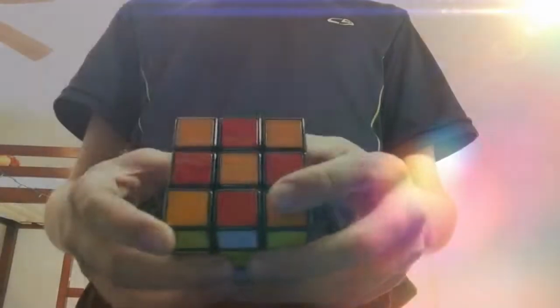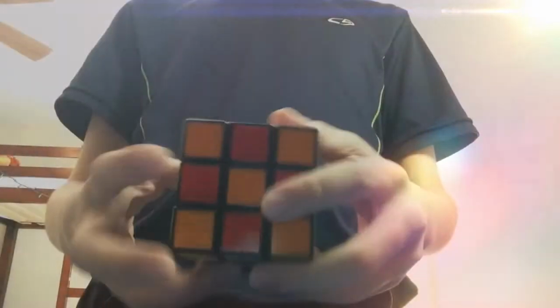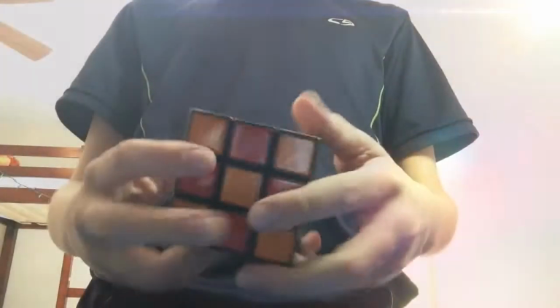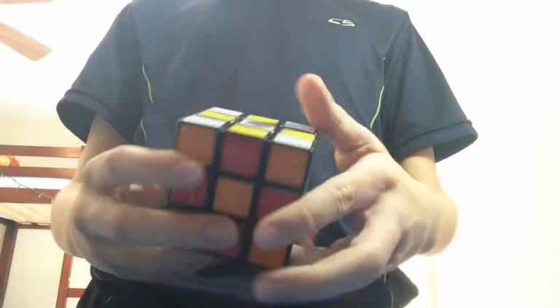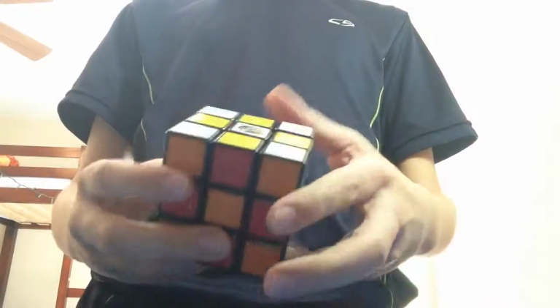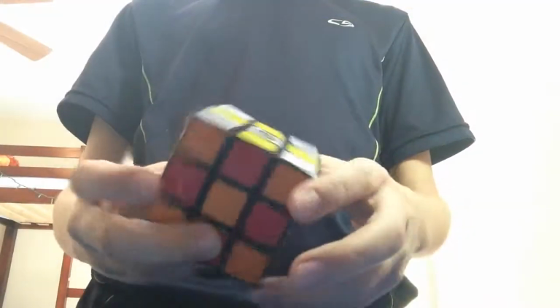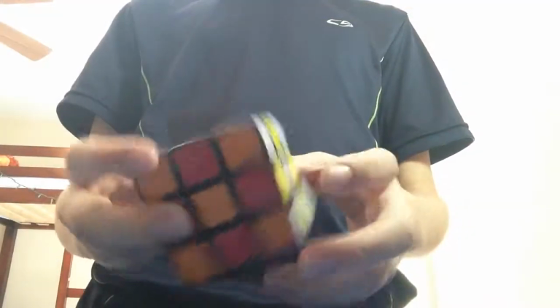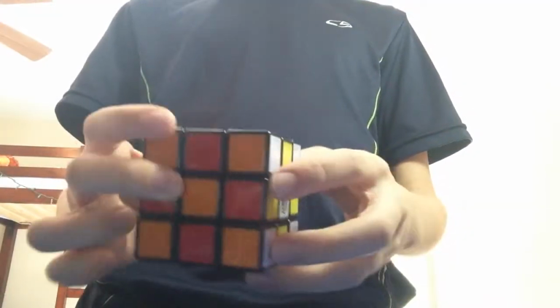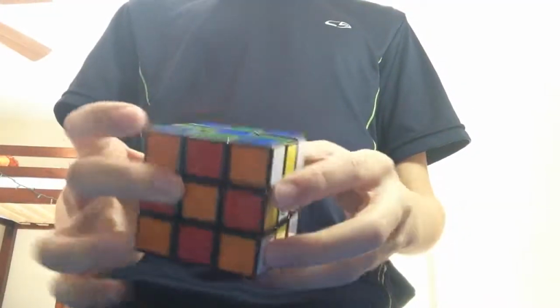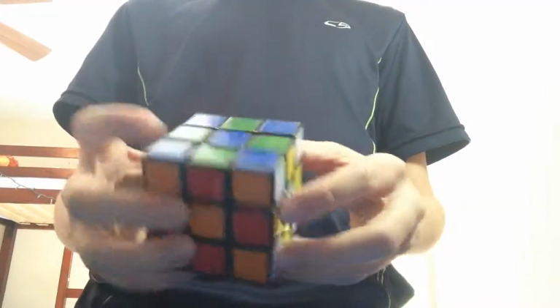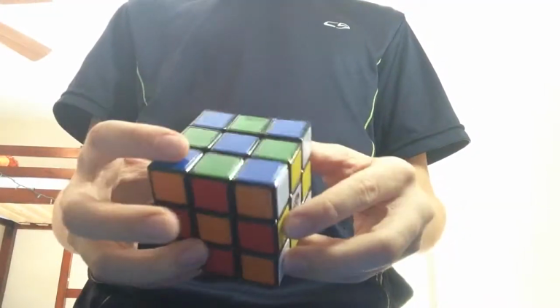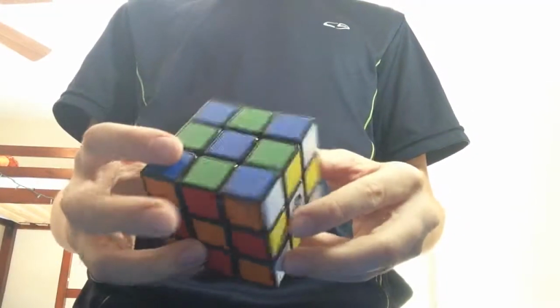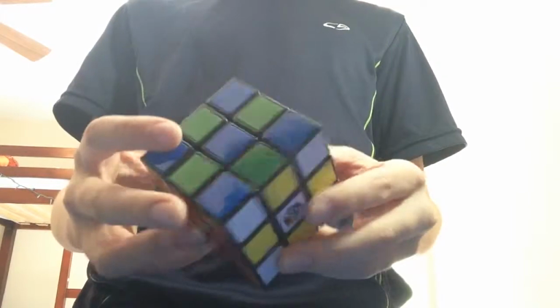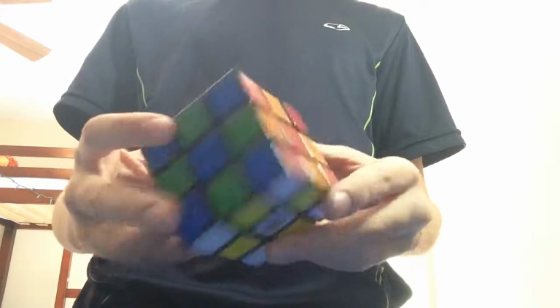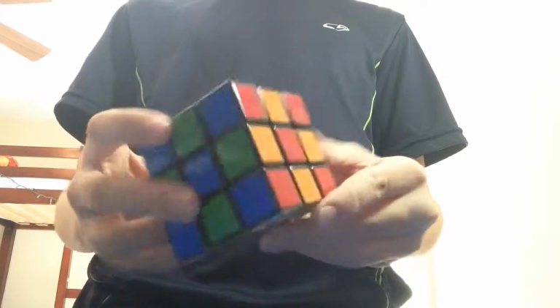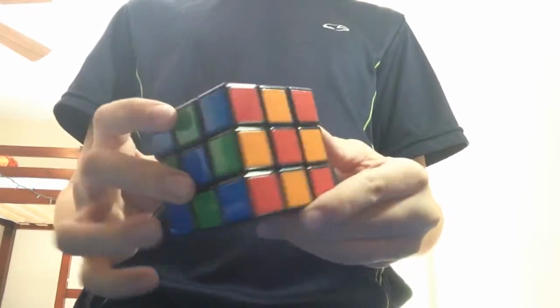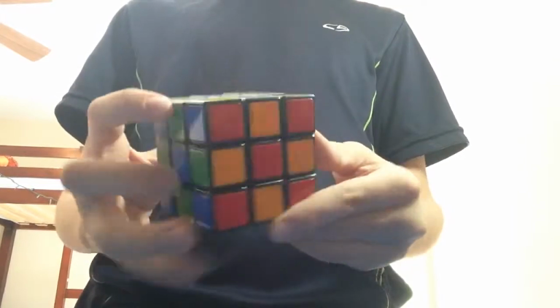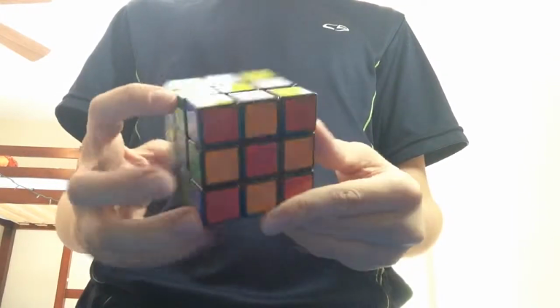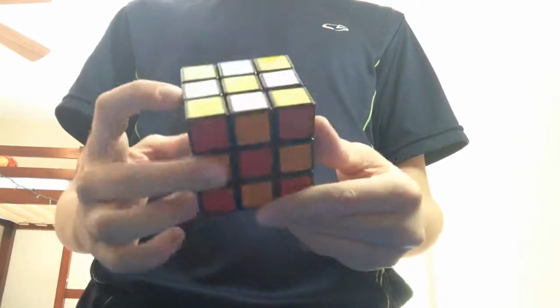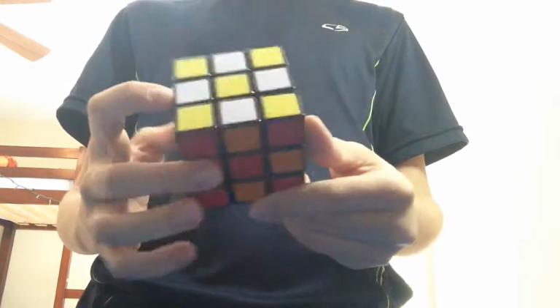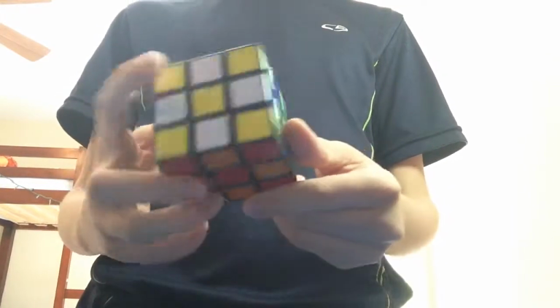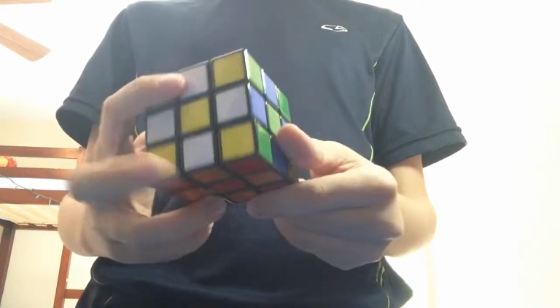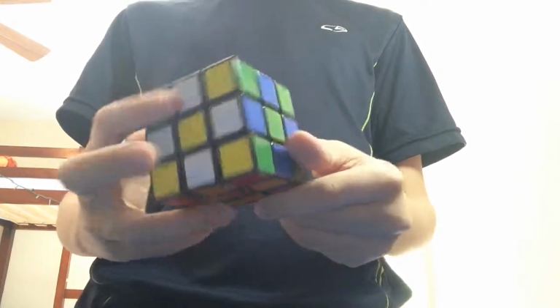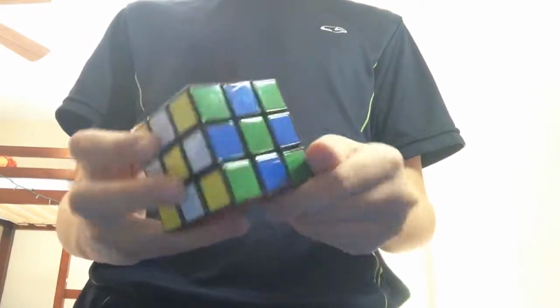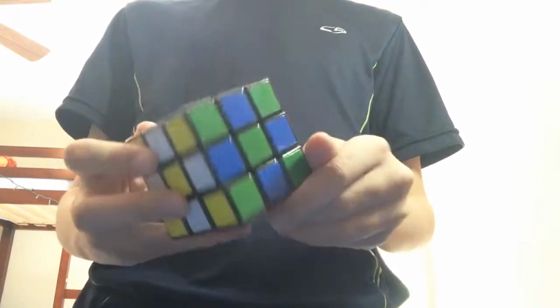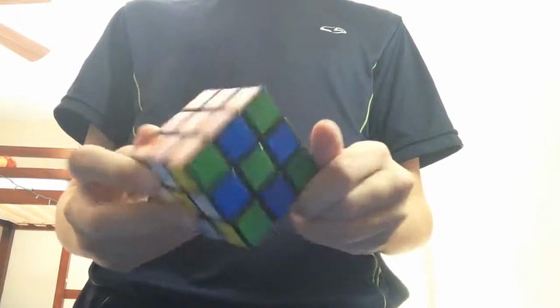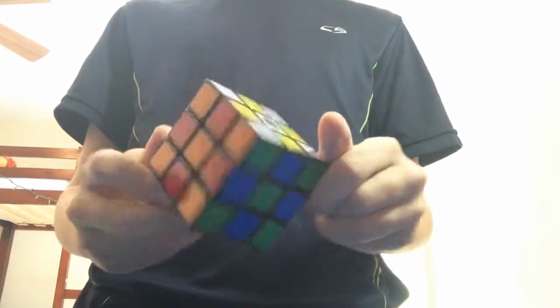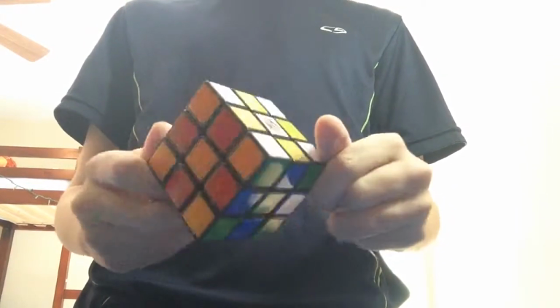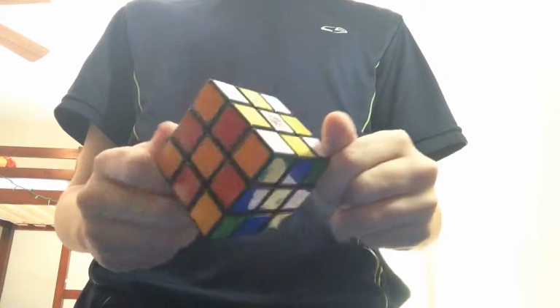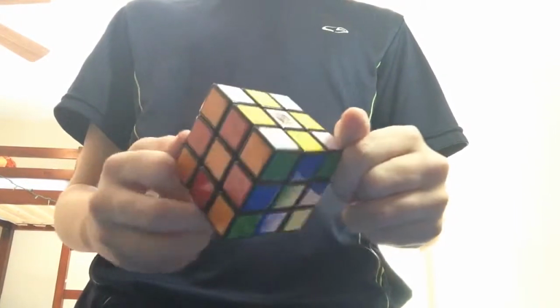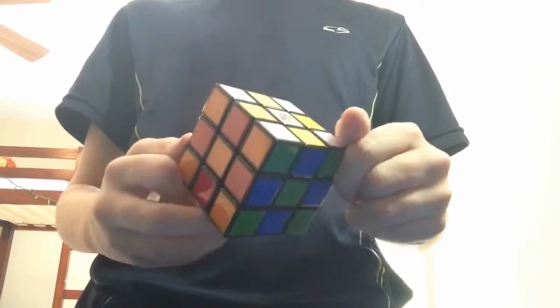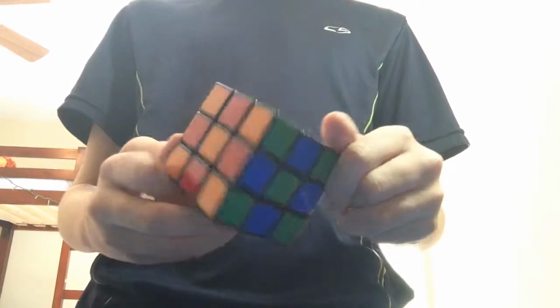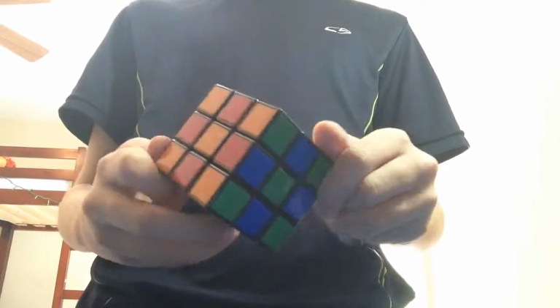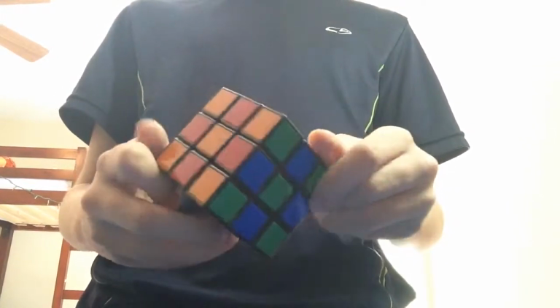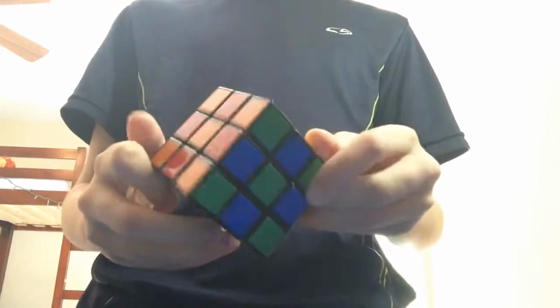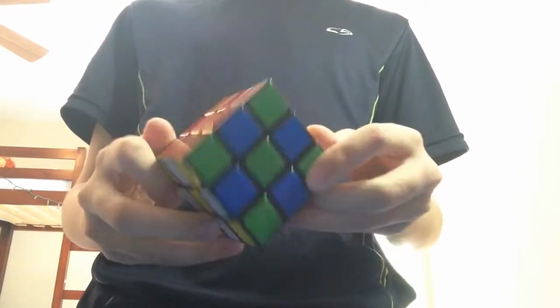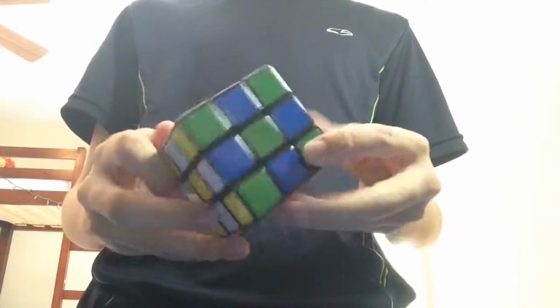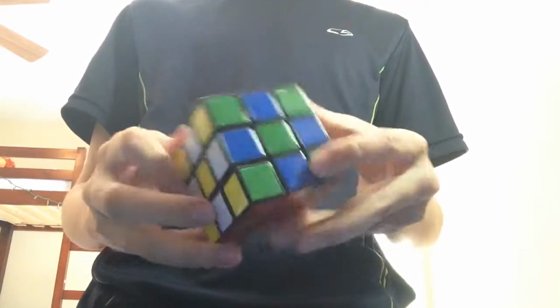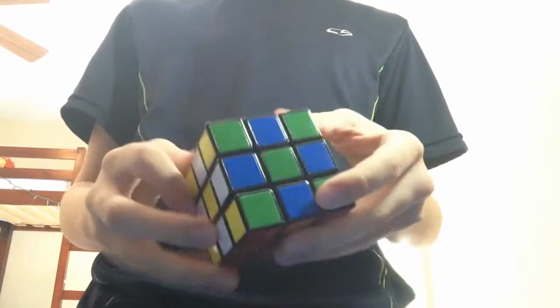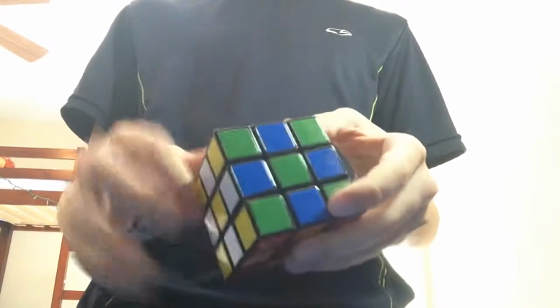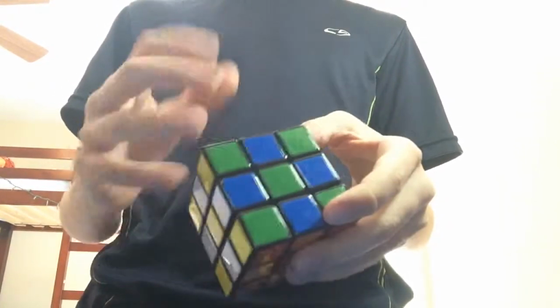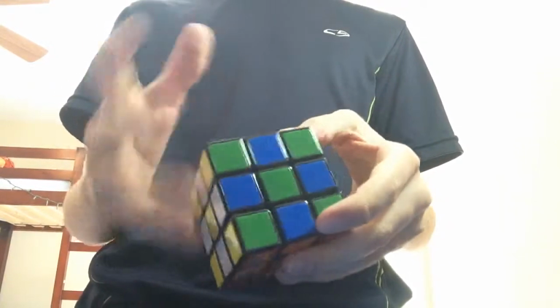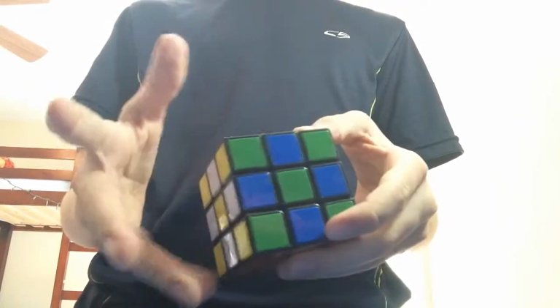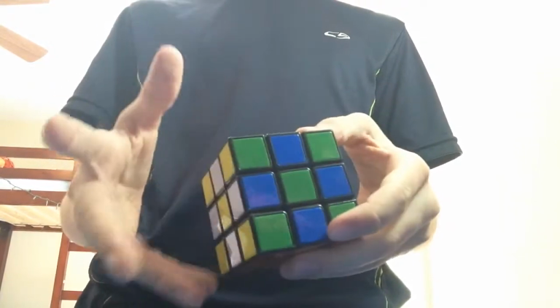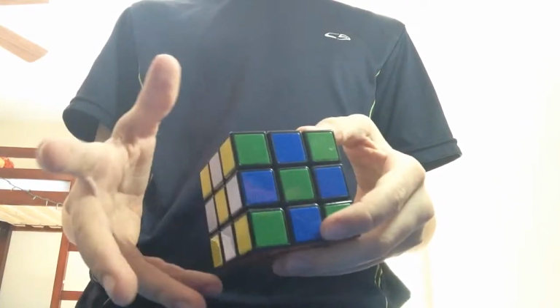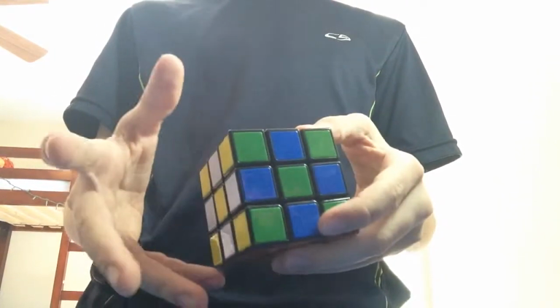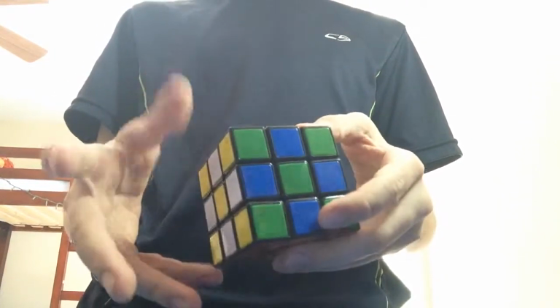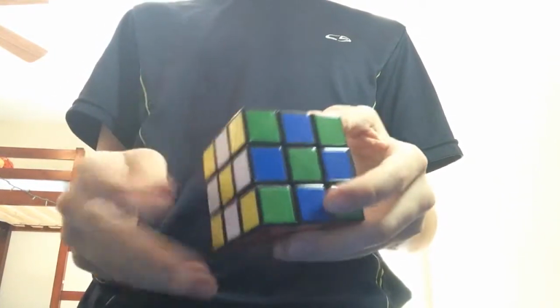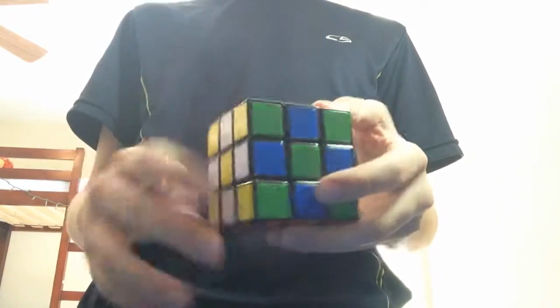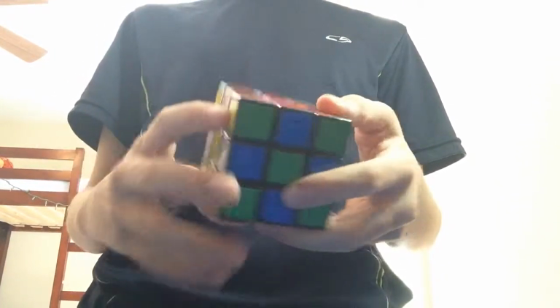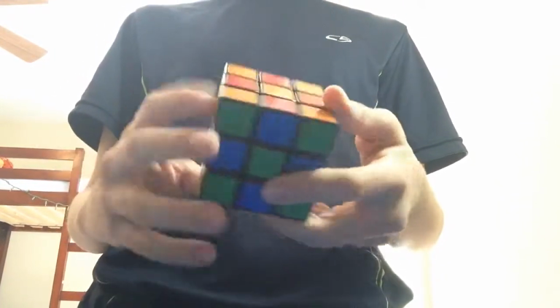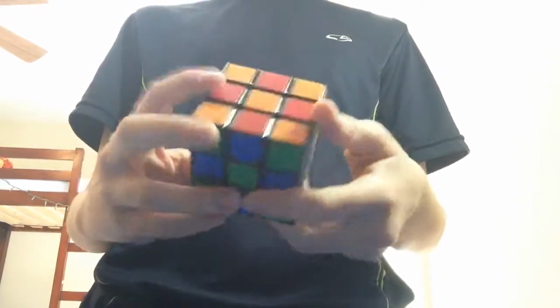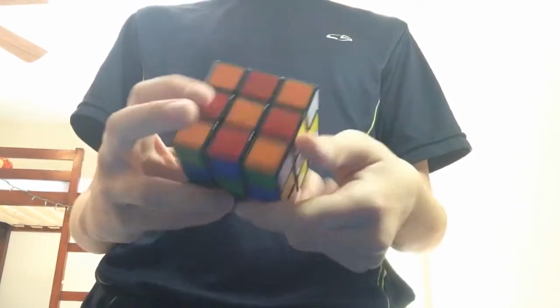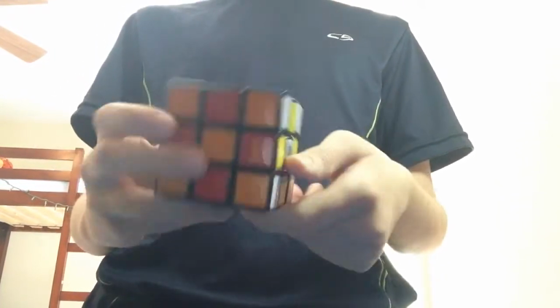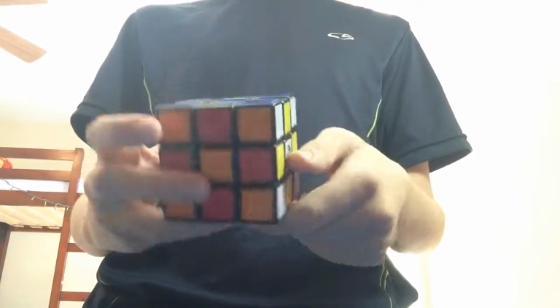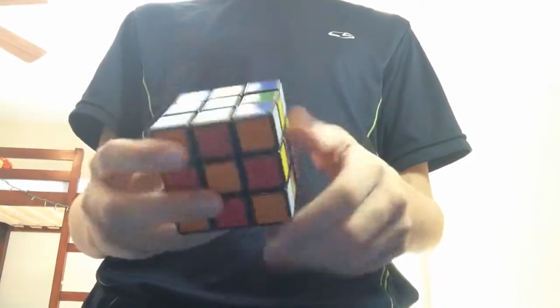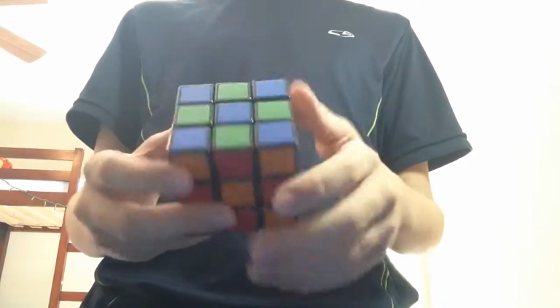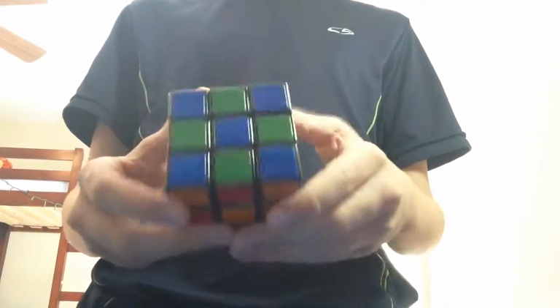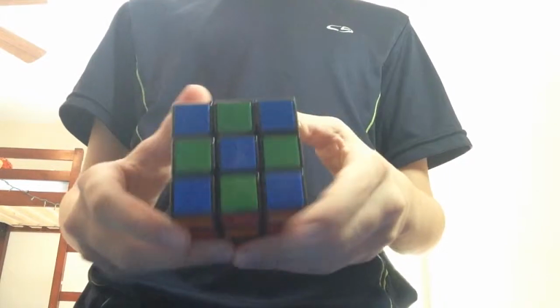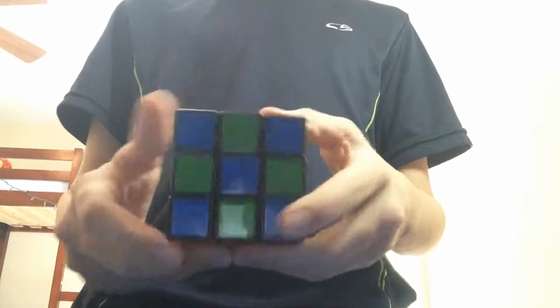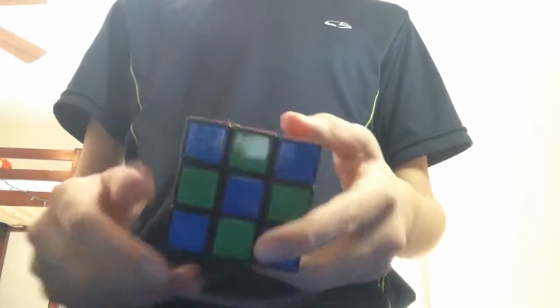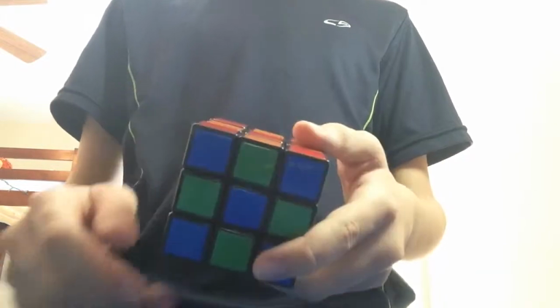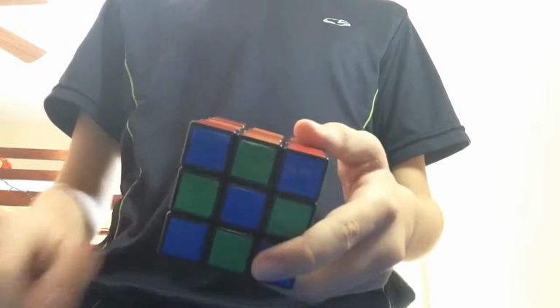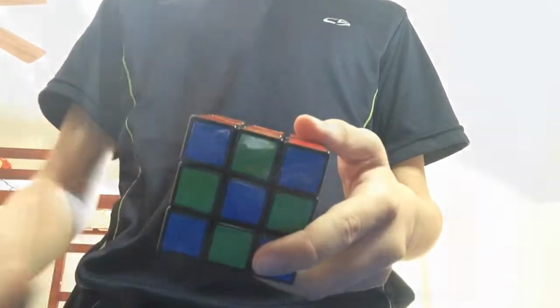What is up guys, it's Tony here and today I'm going to be showing you how to make a checkered pattern on a Rubik's Cube.